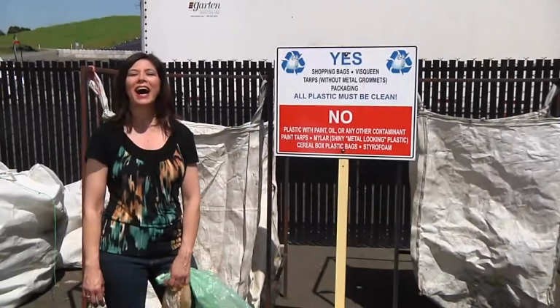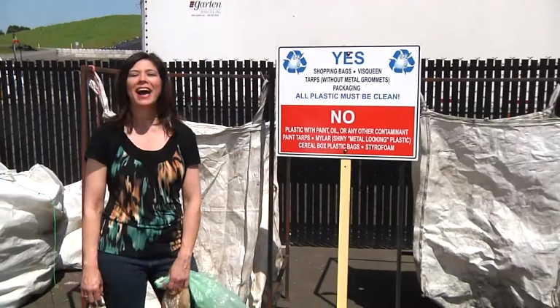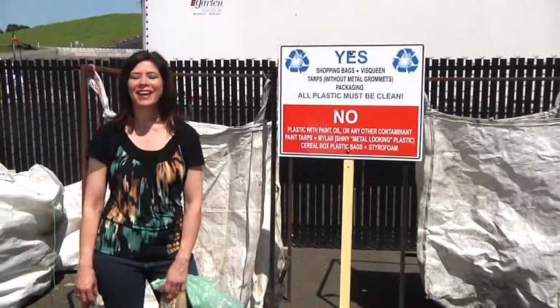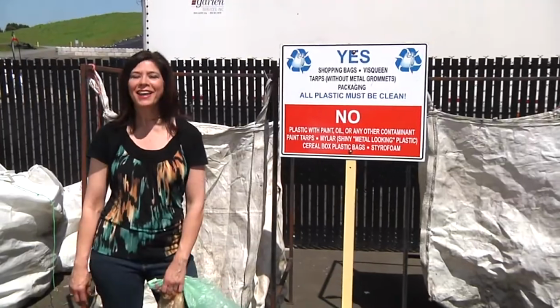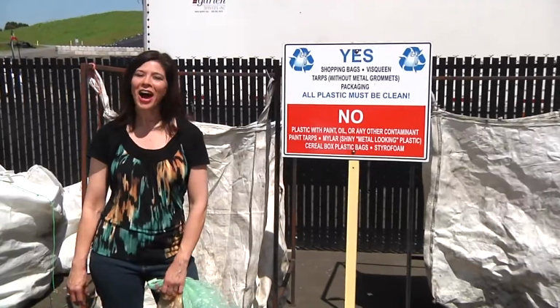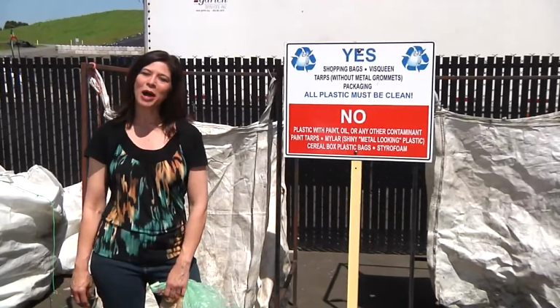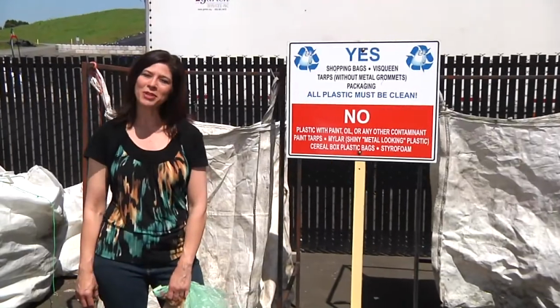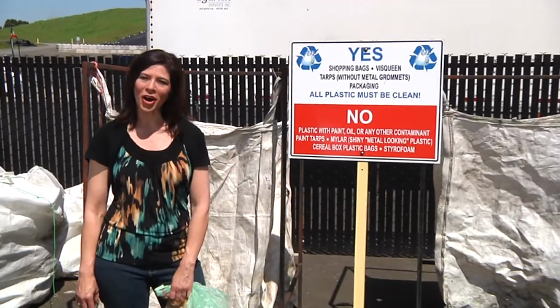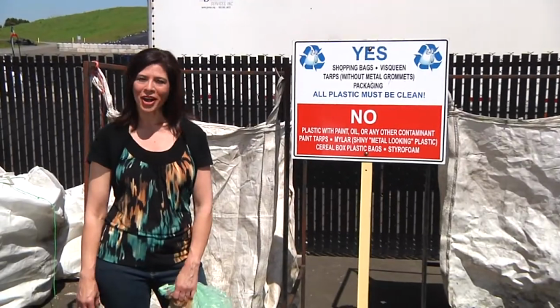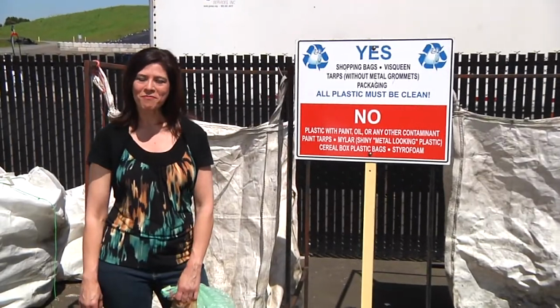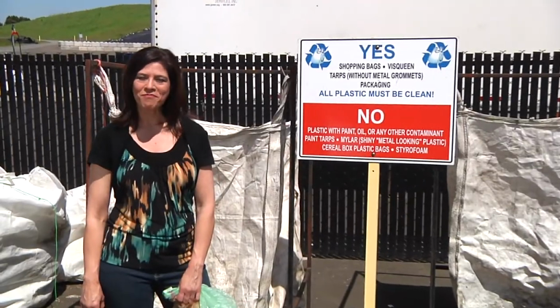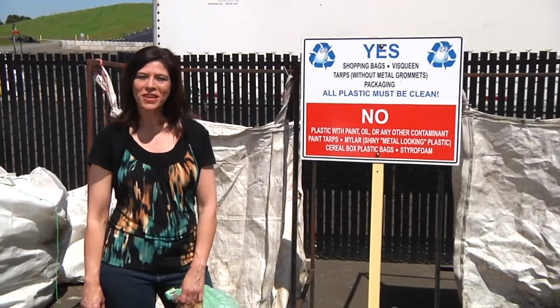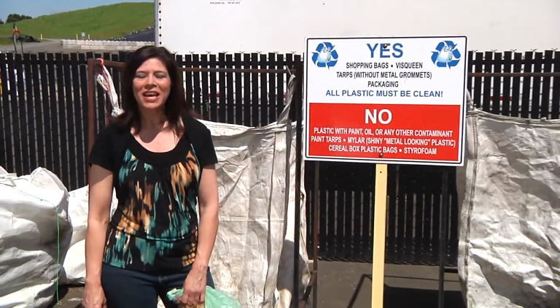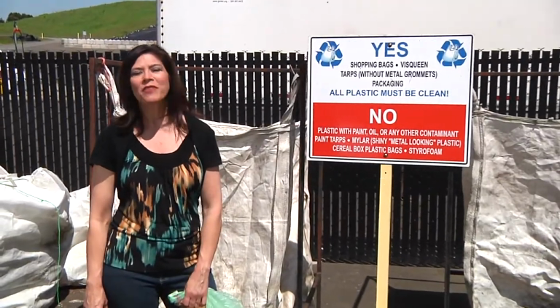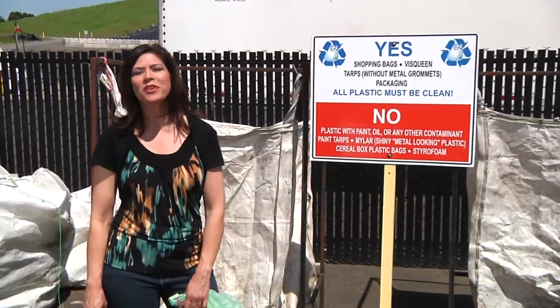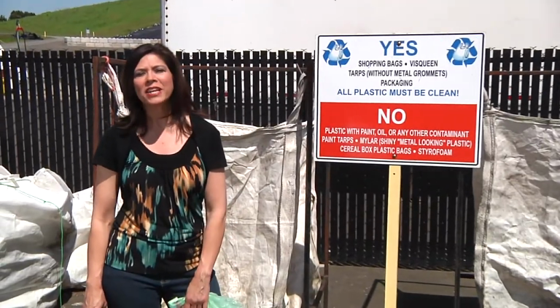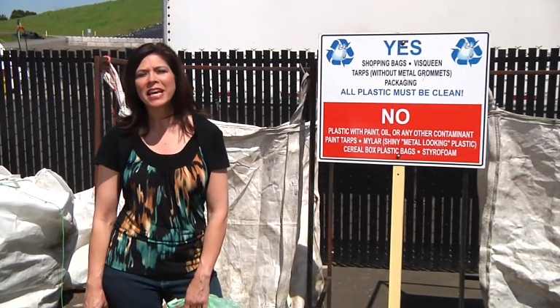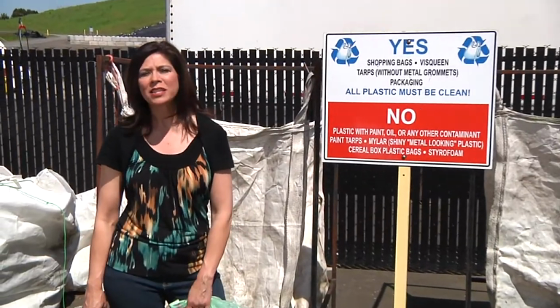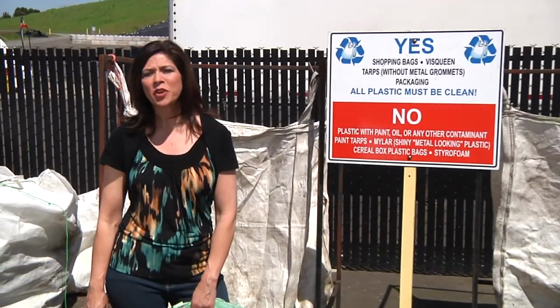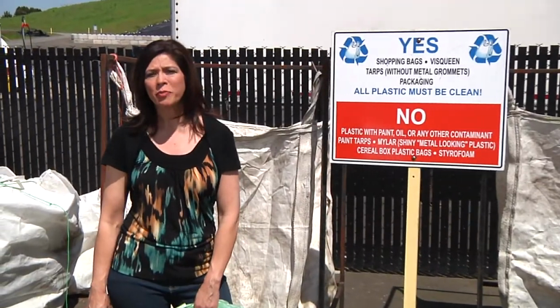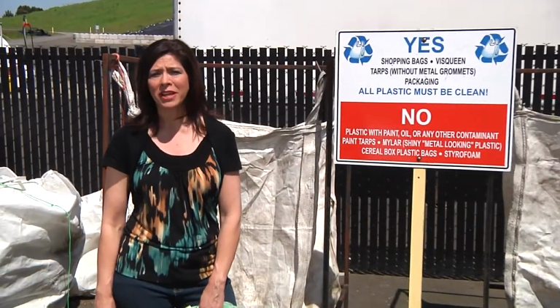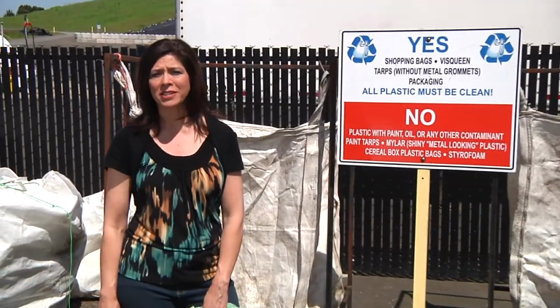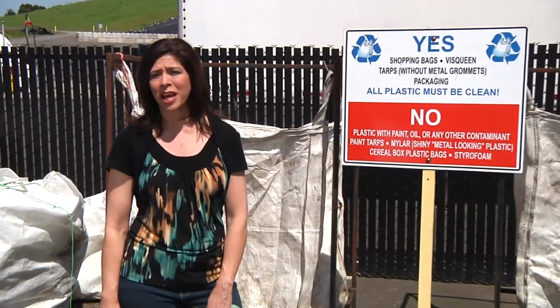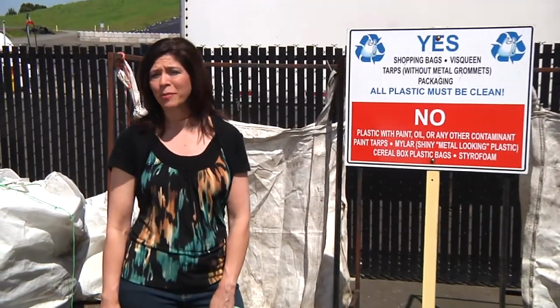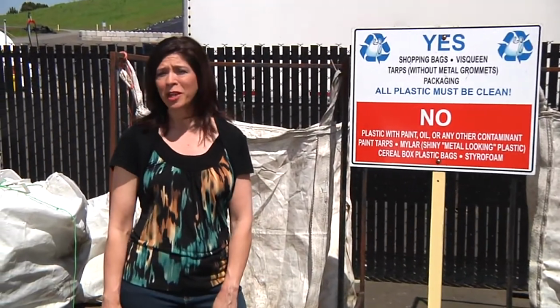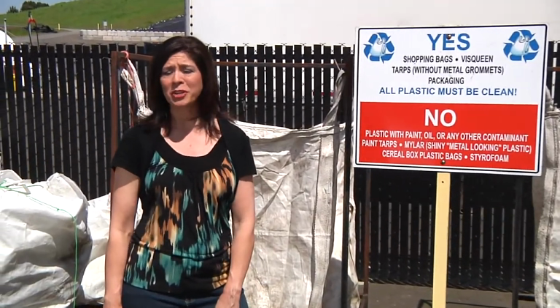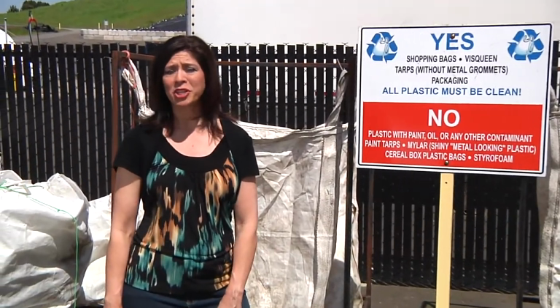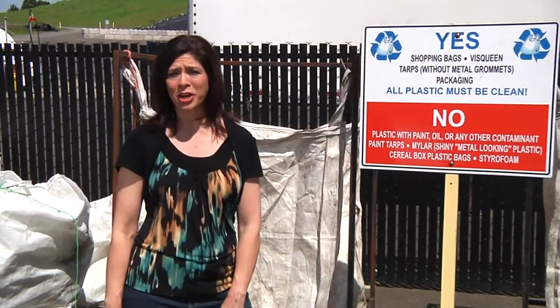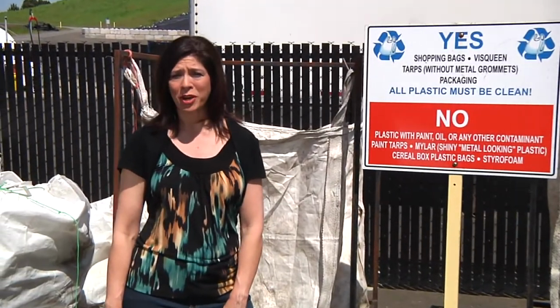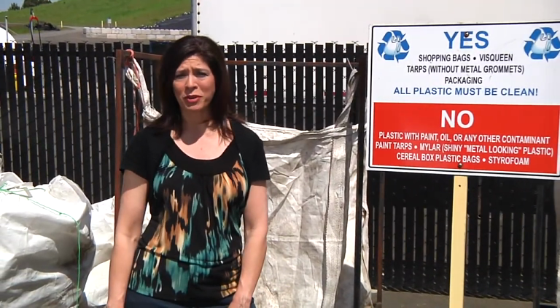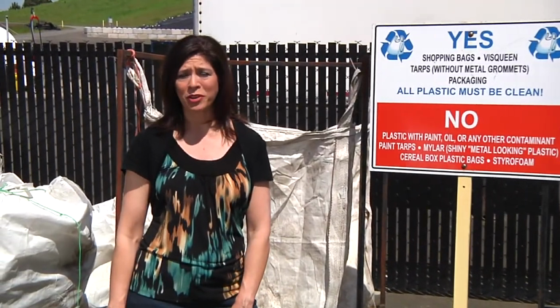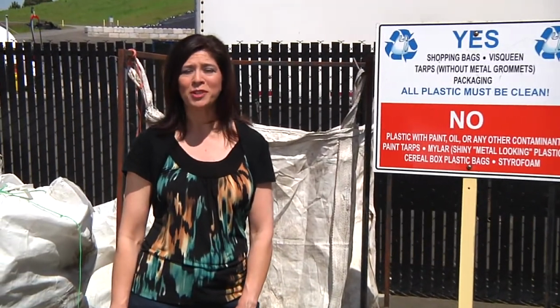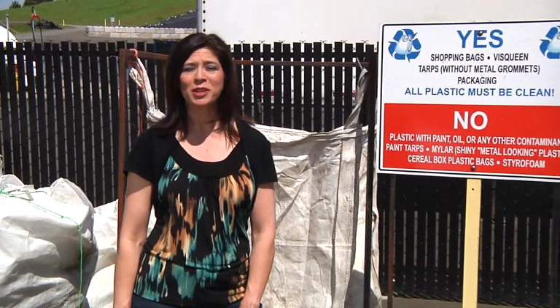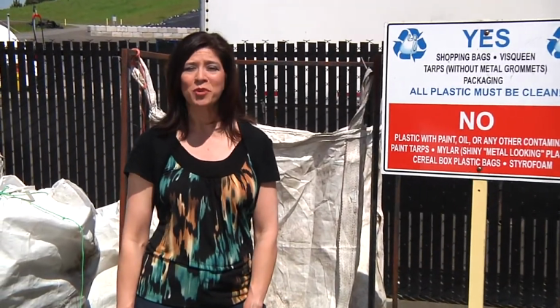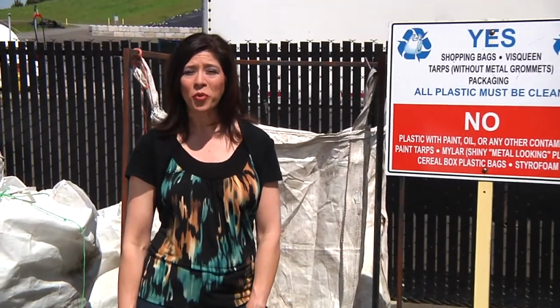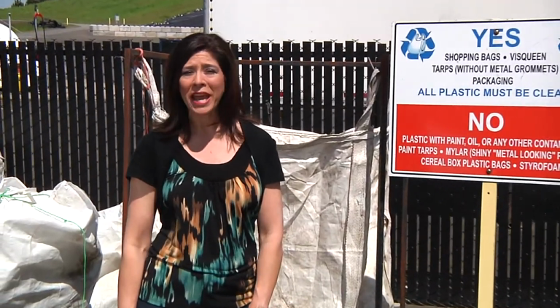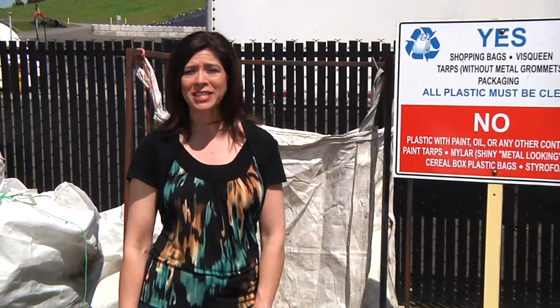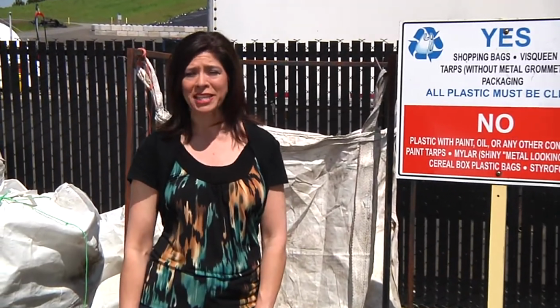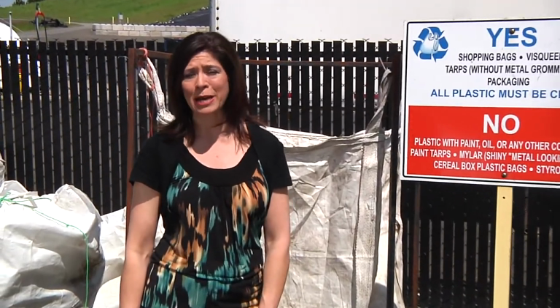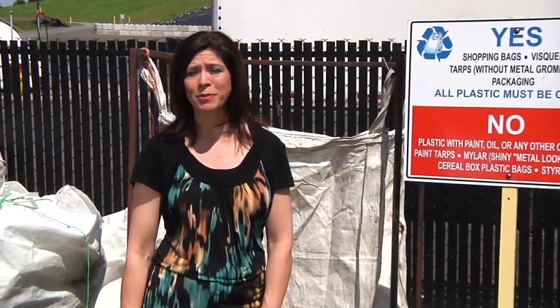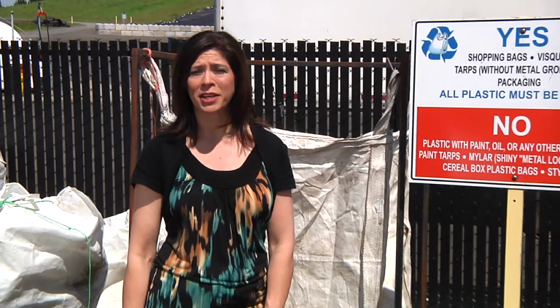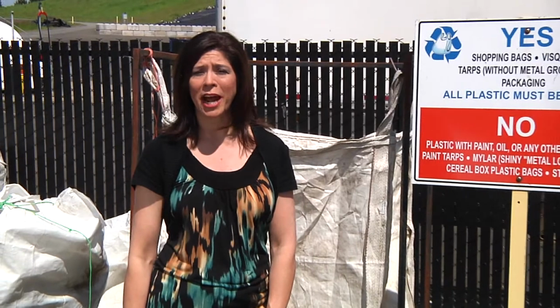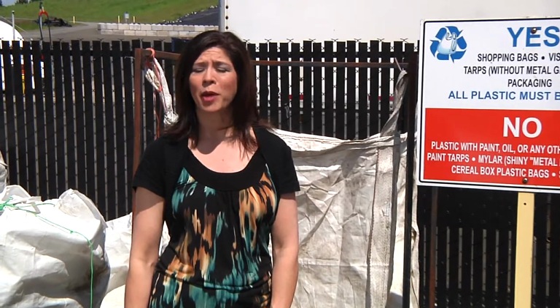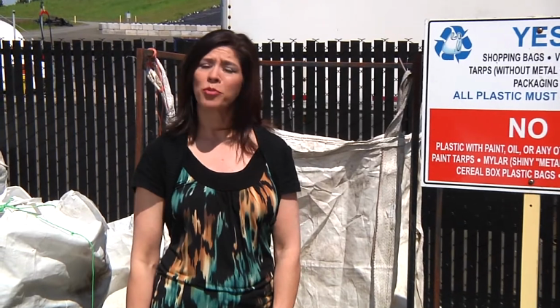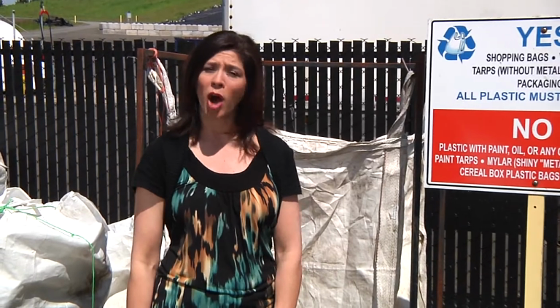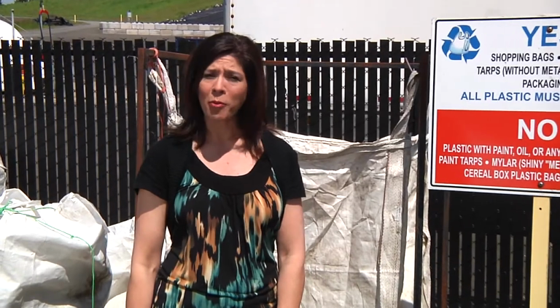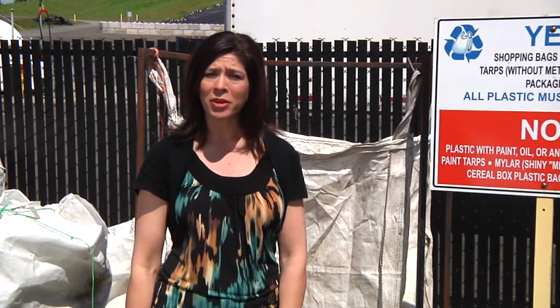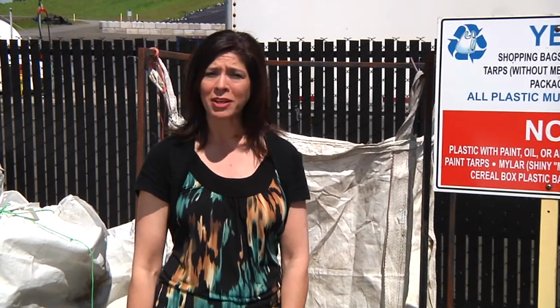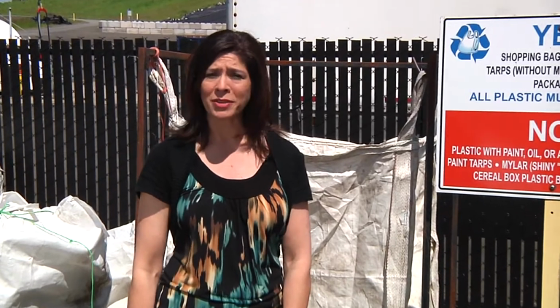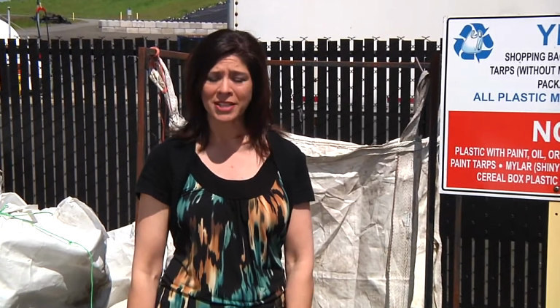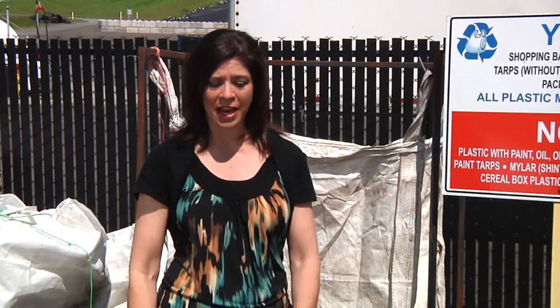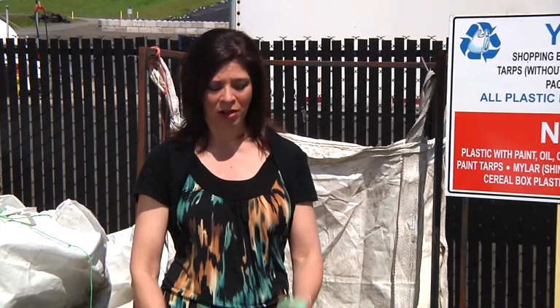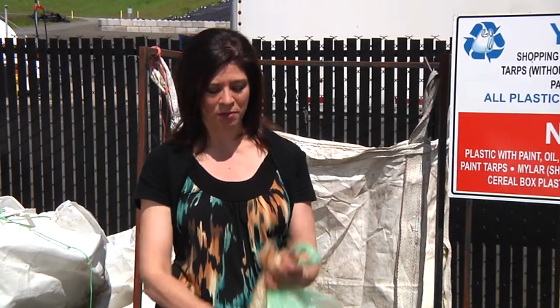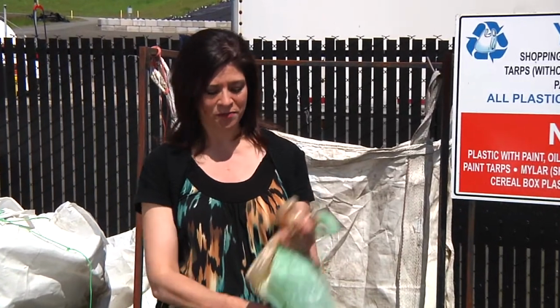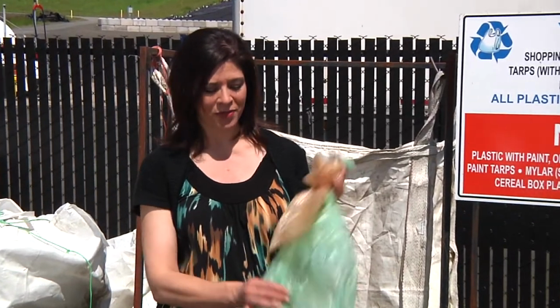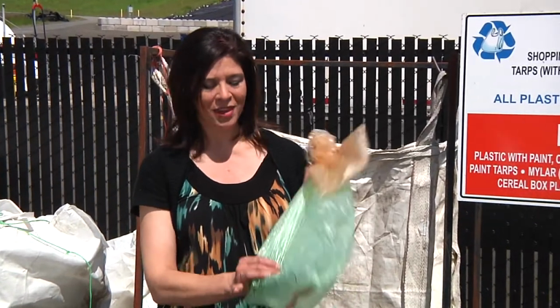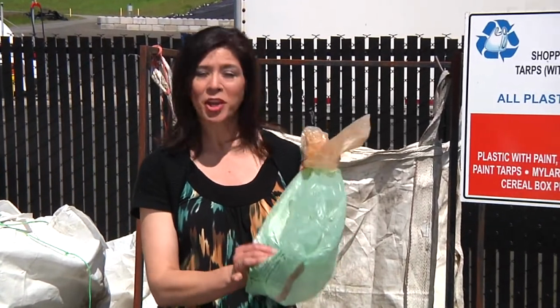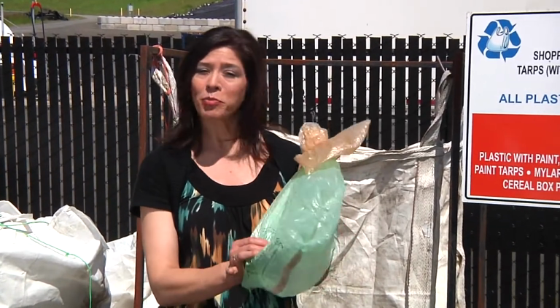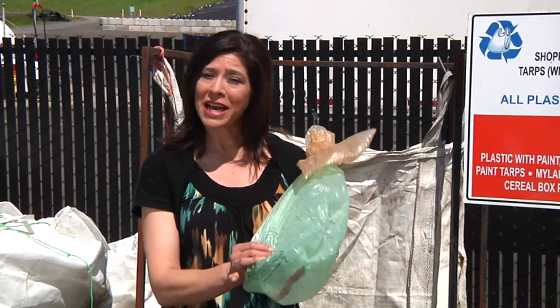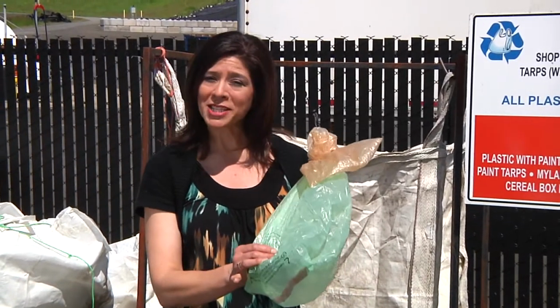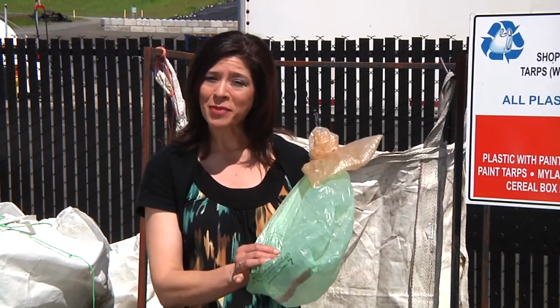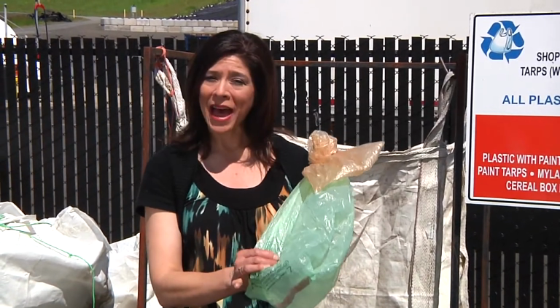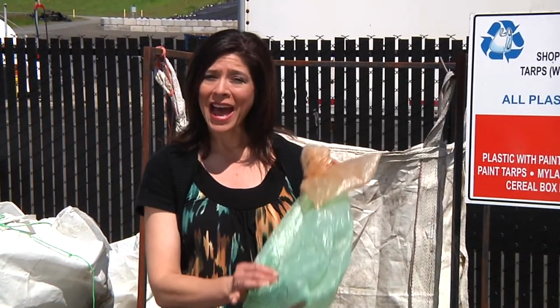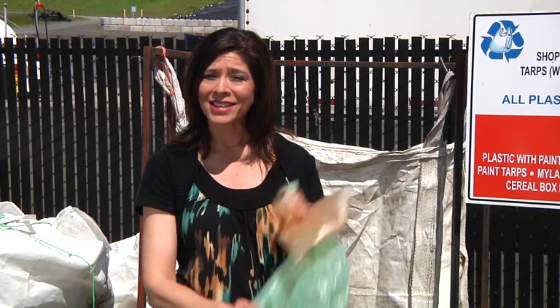Hi, I'm Donna, and for the next few minutes I'm going to be sharing with you some great tips on how to properly recycle your plastic bags.